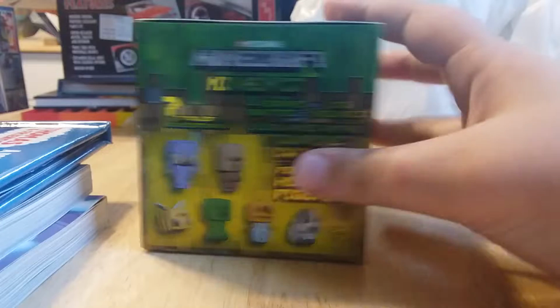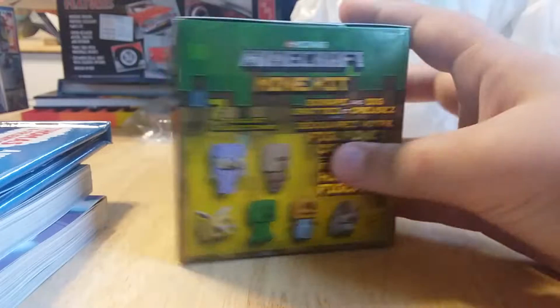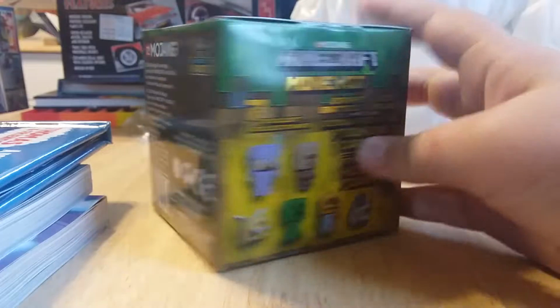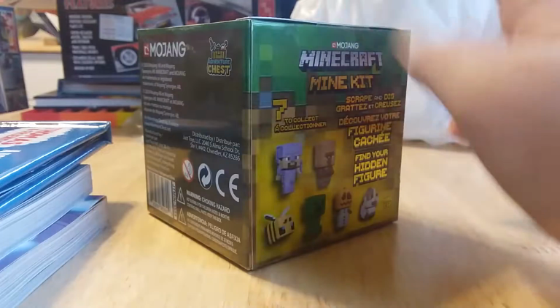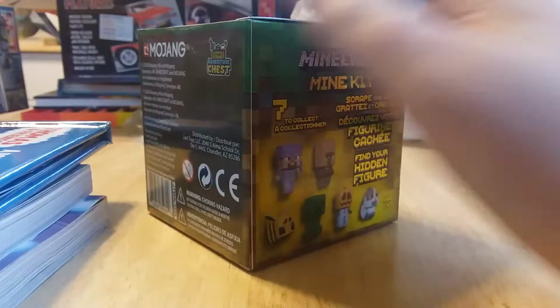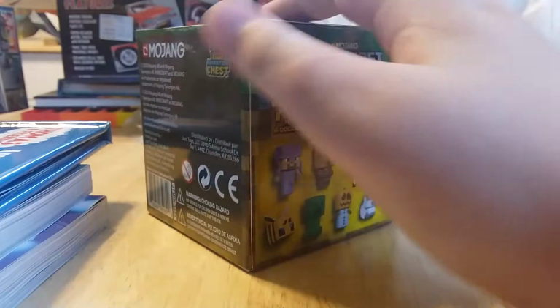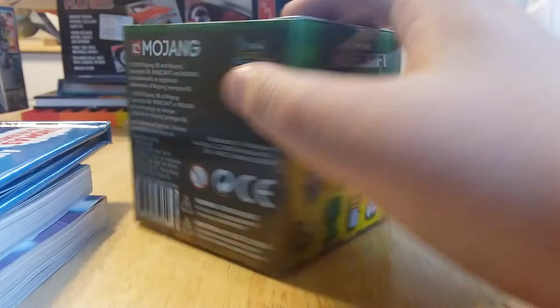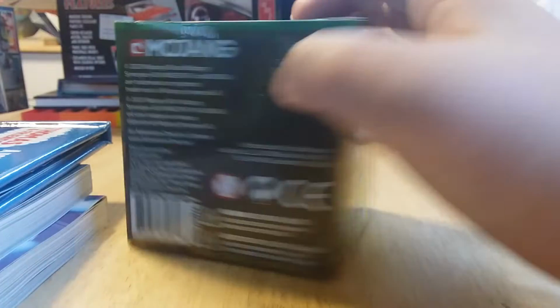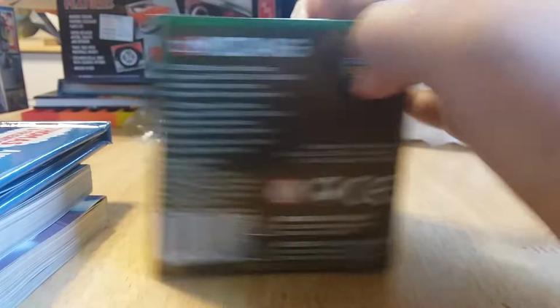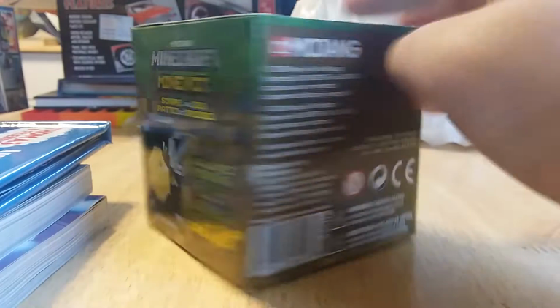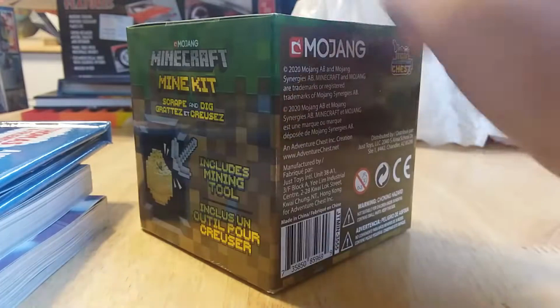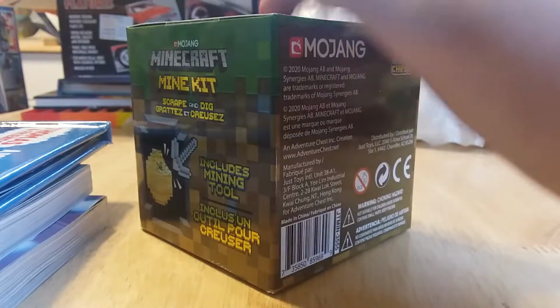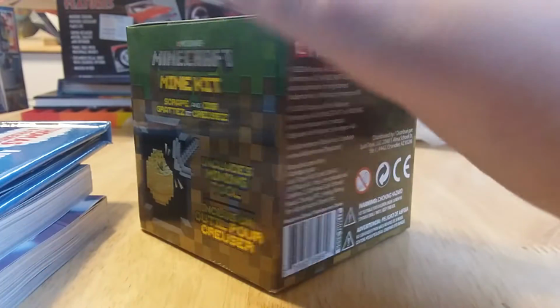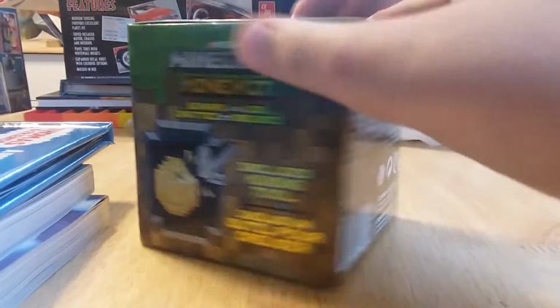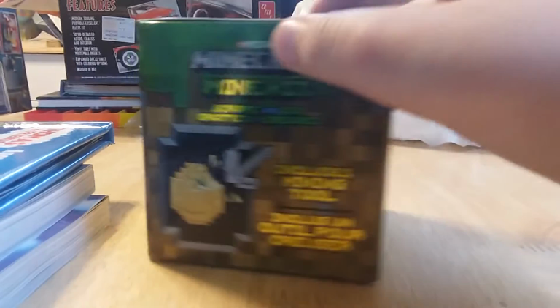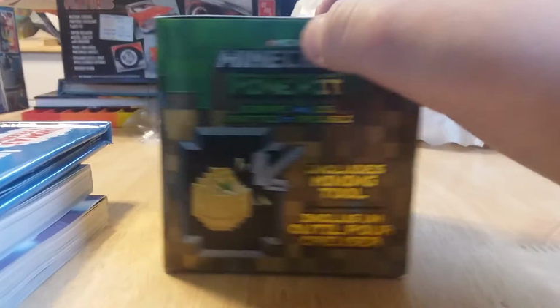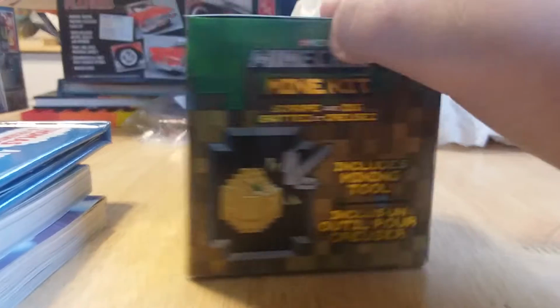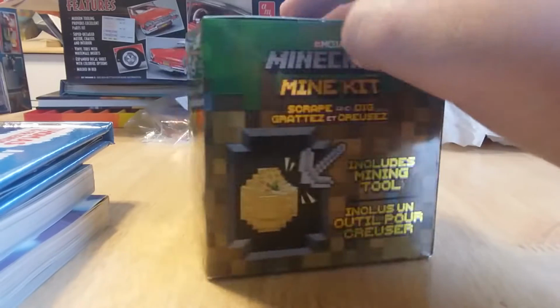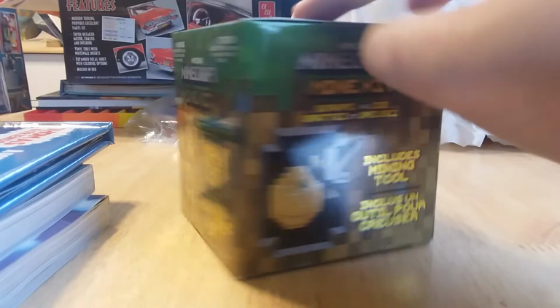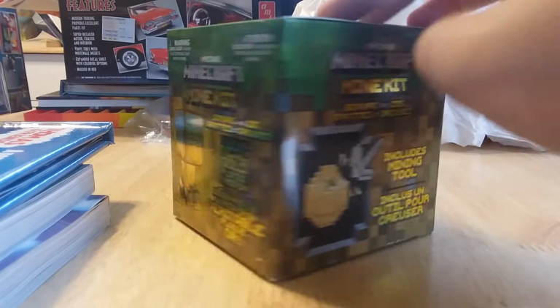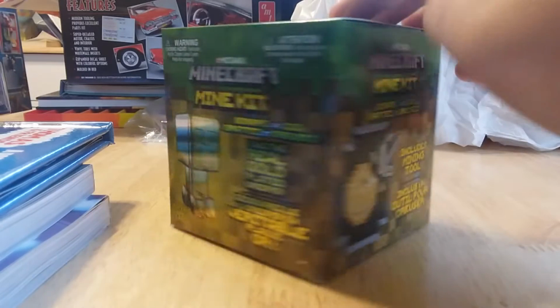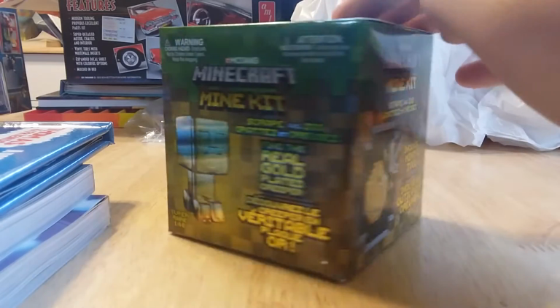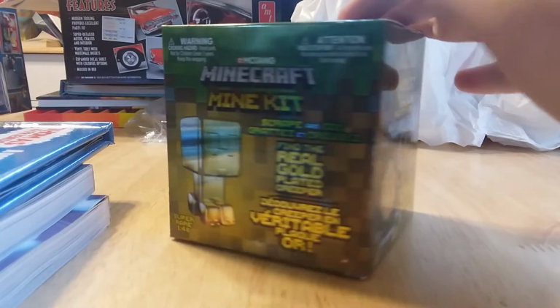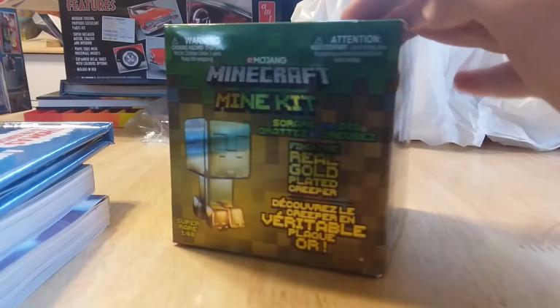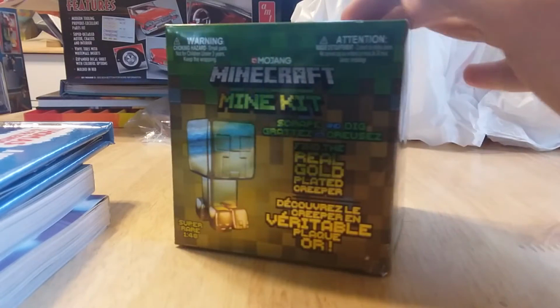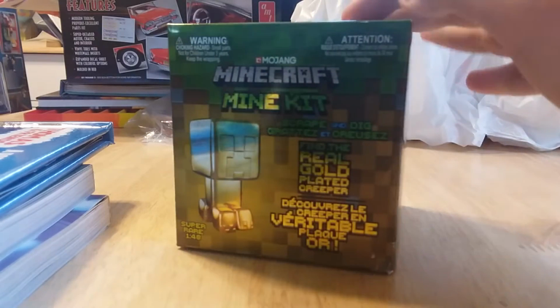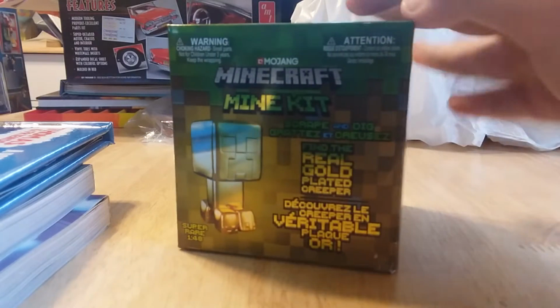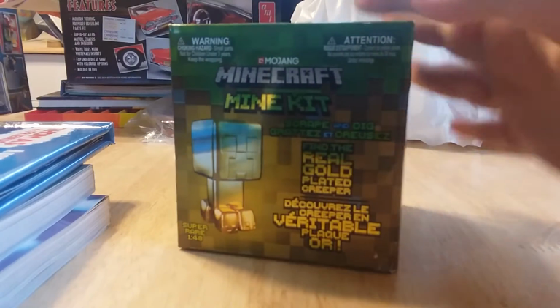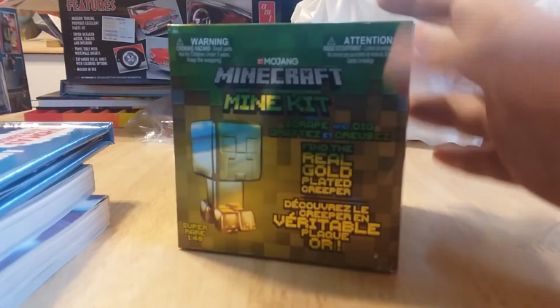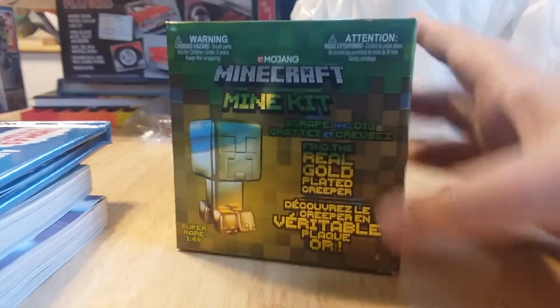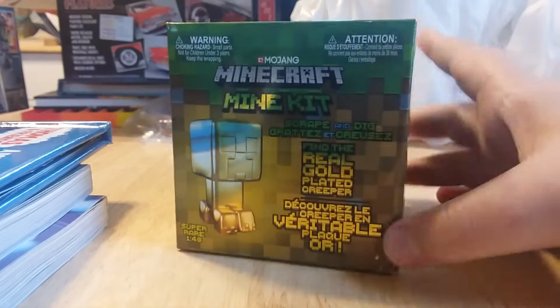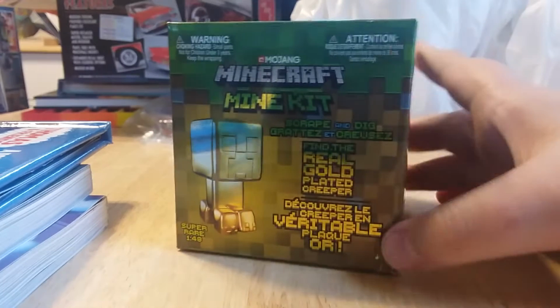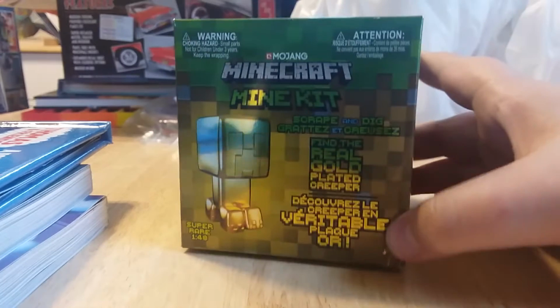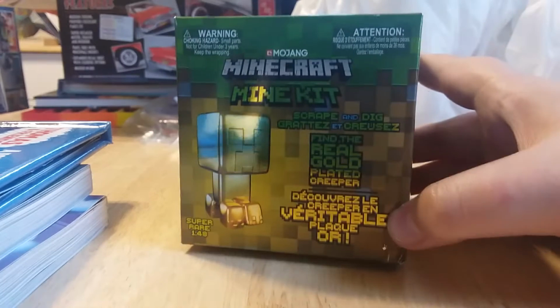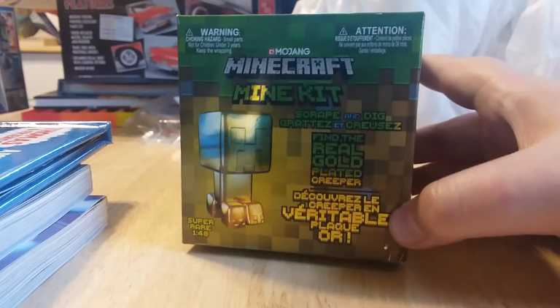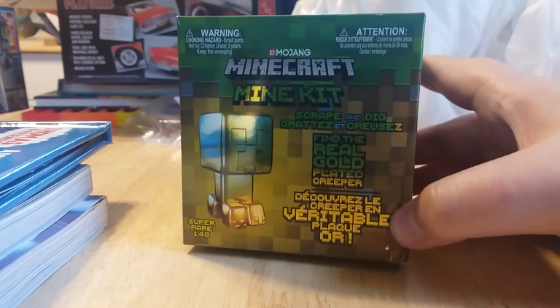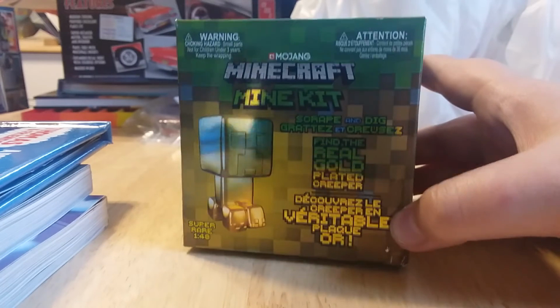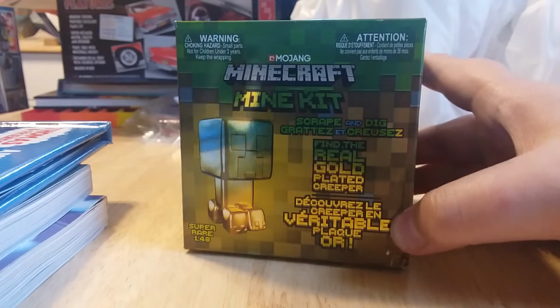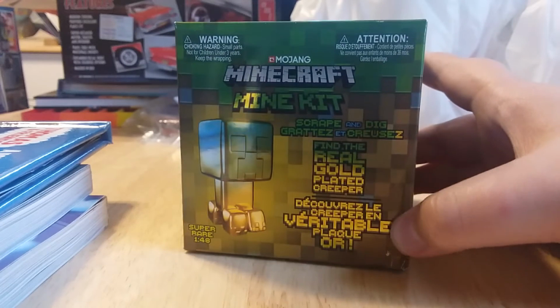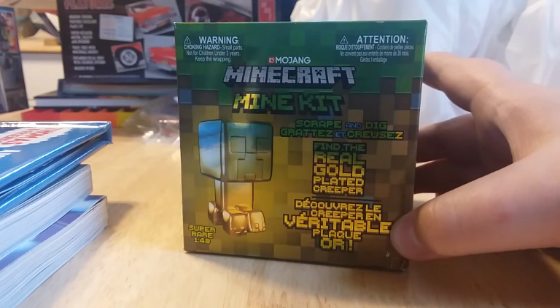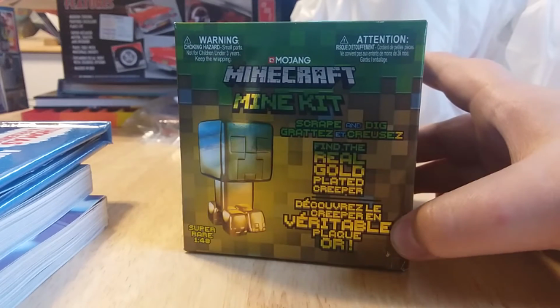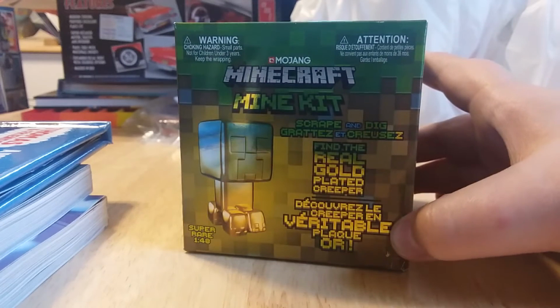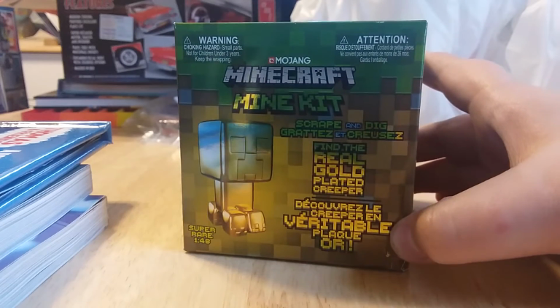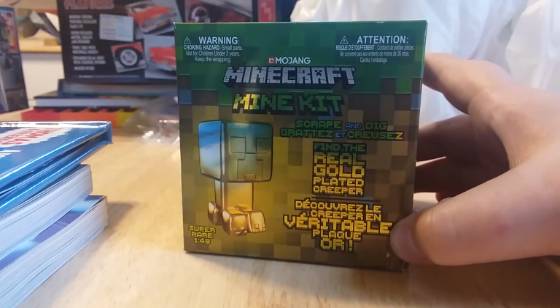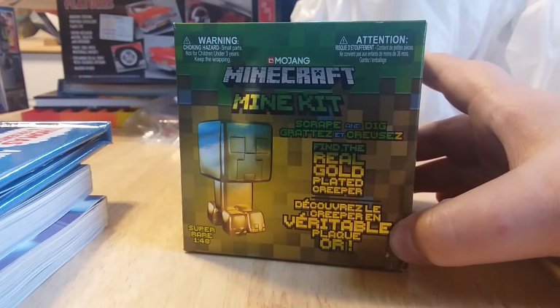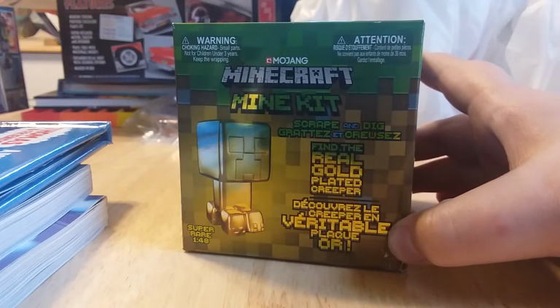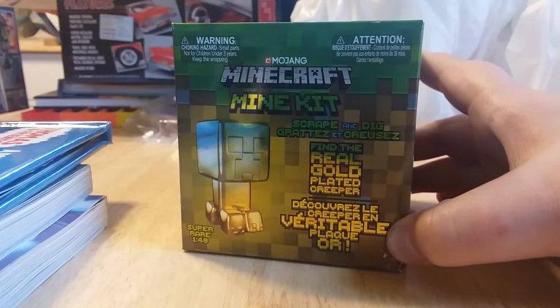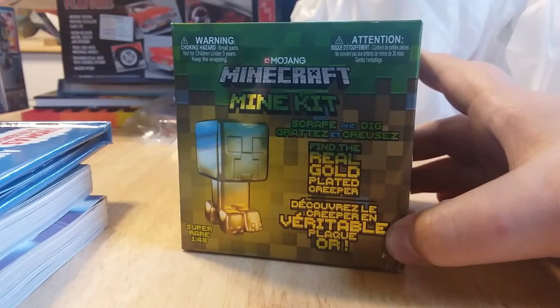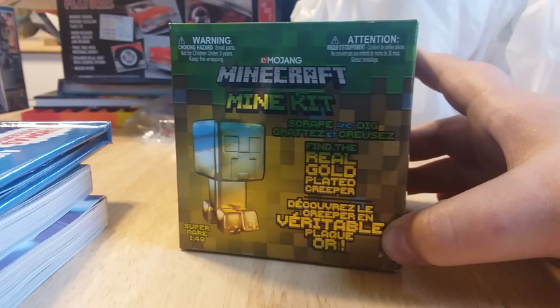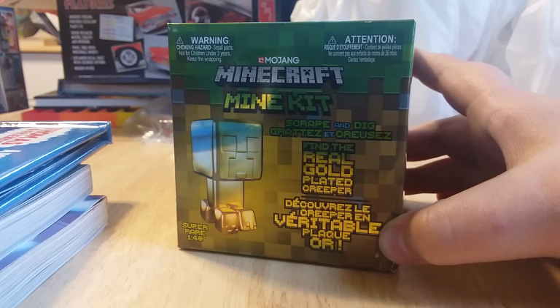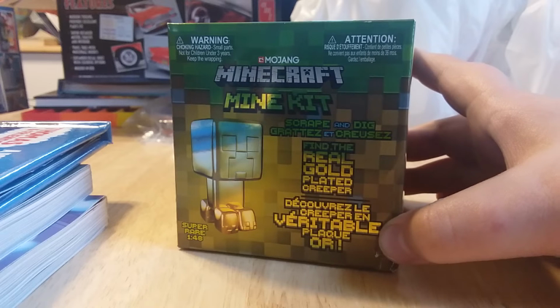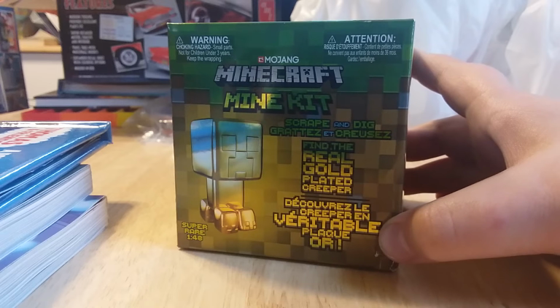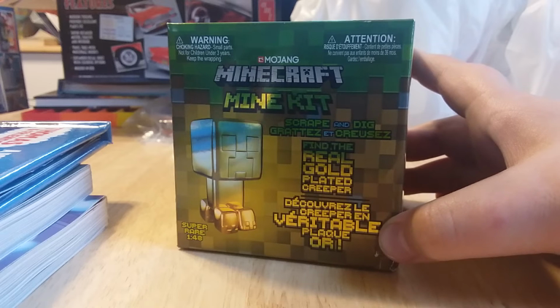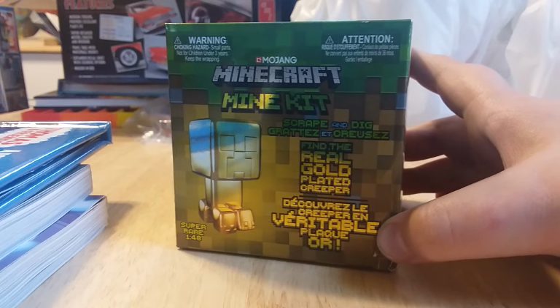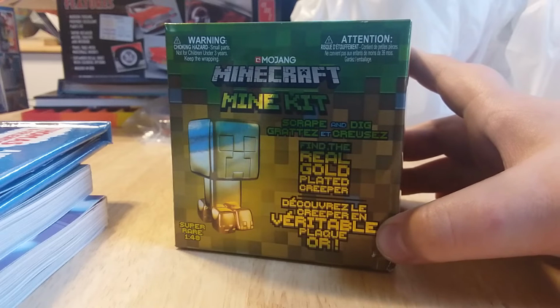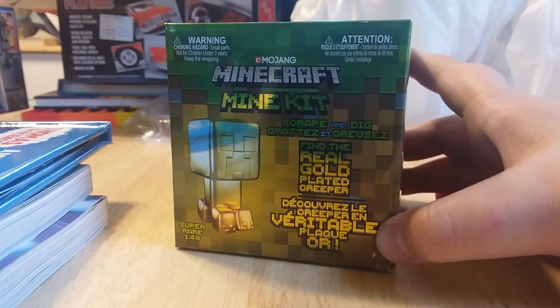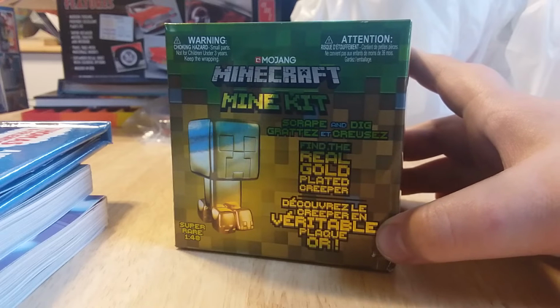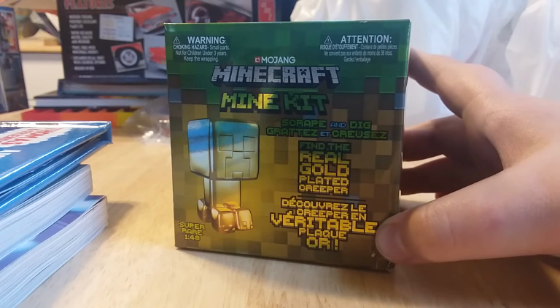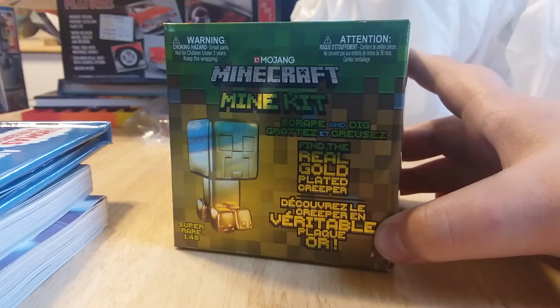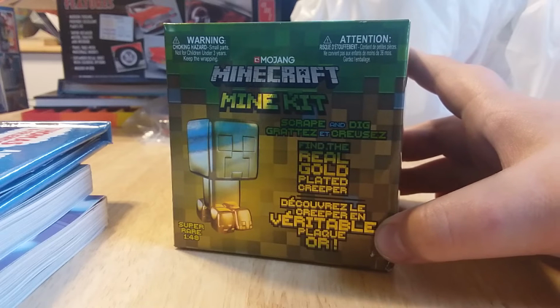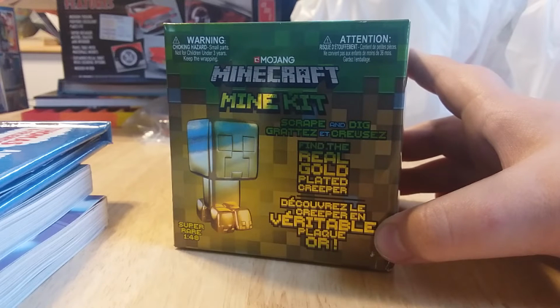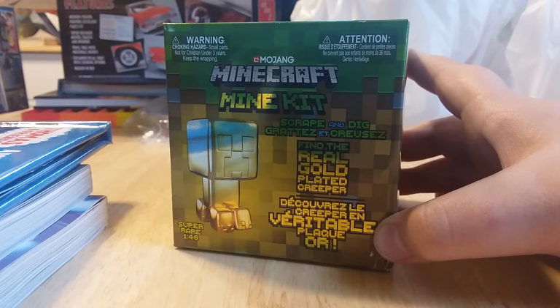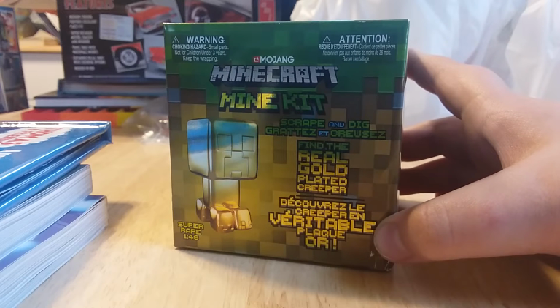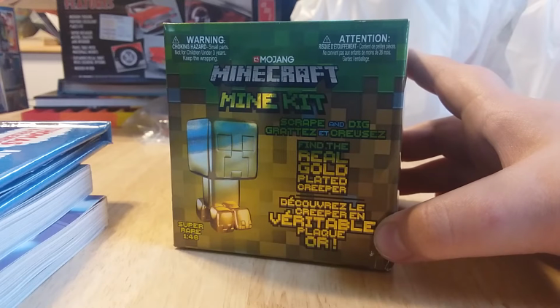Hey everybody, it's me, LocktrainZip, and today we're going to be unboxing this Minecraft Mining Kit. So let's get it open.